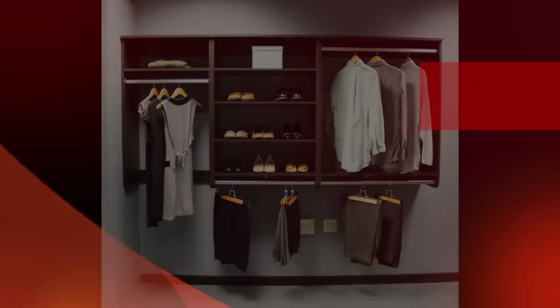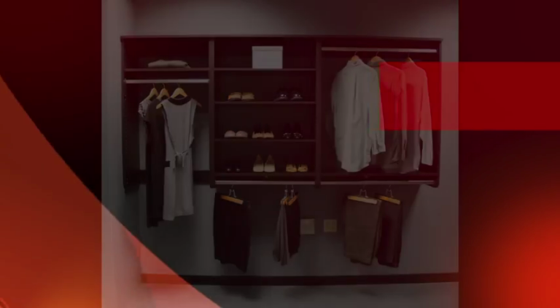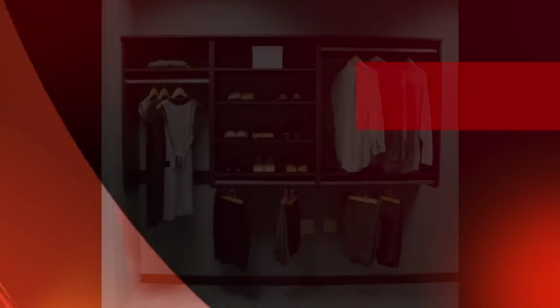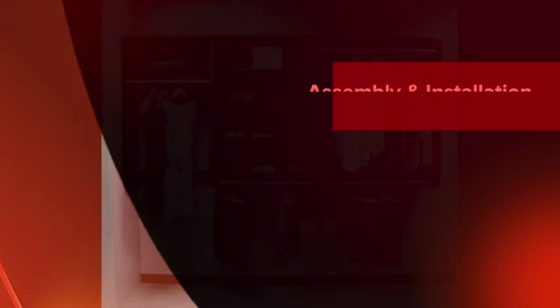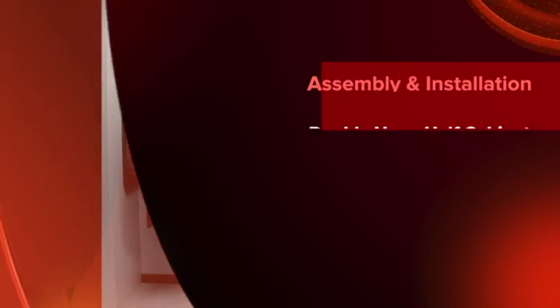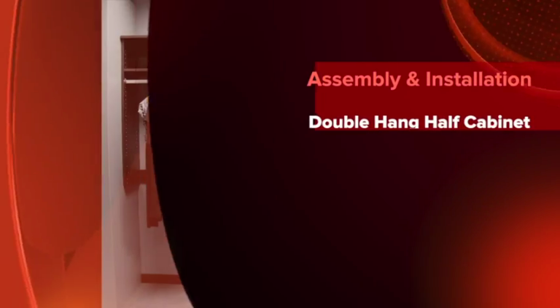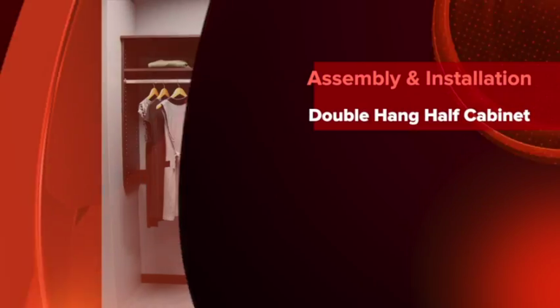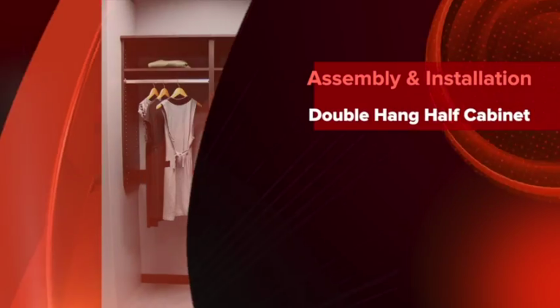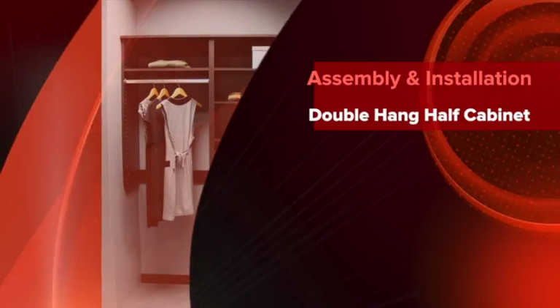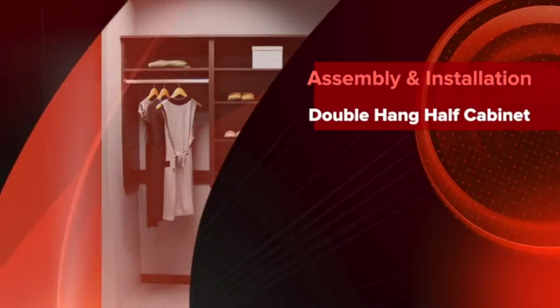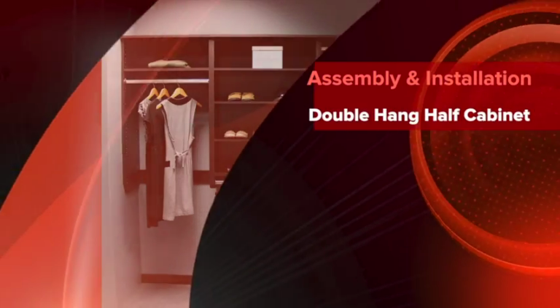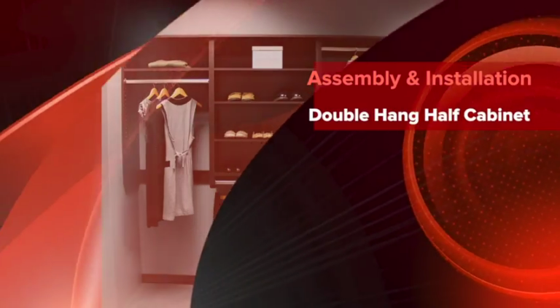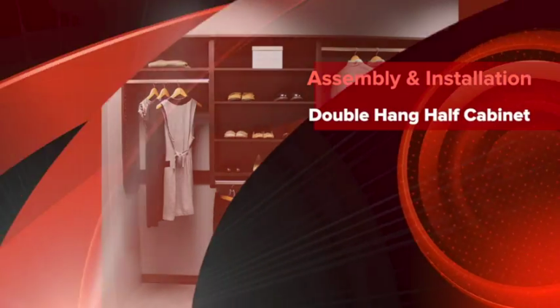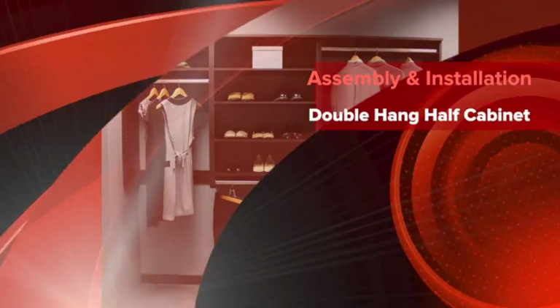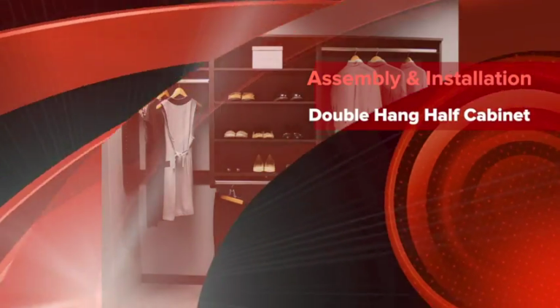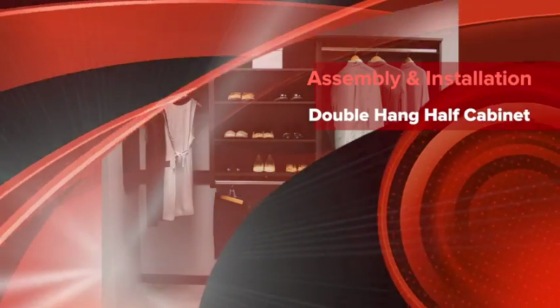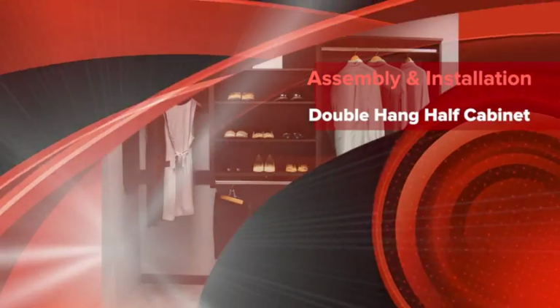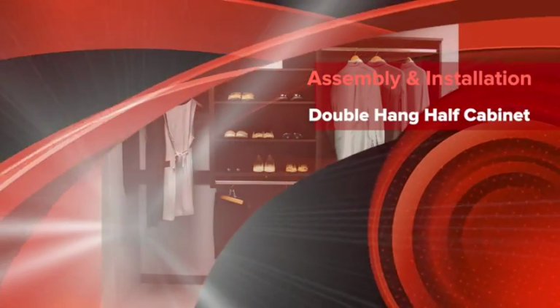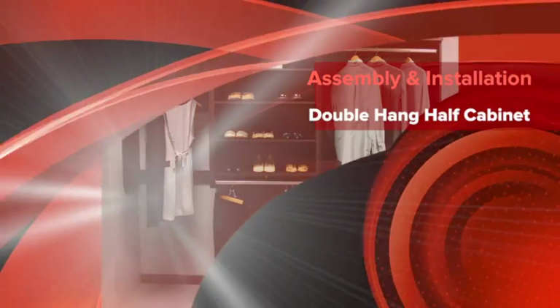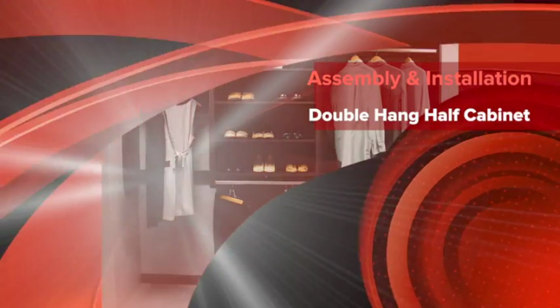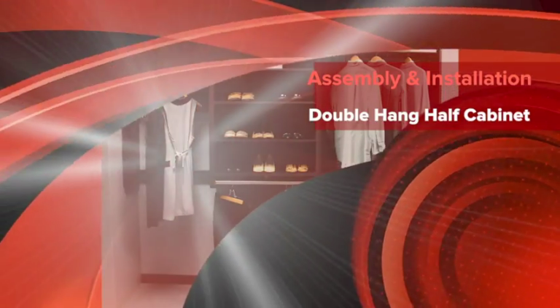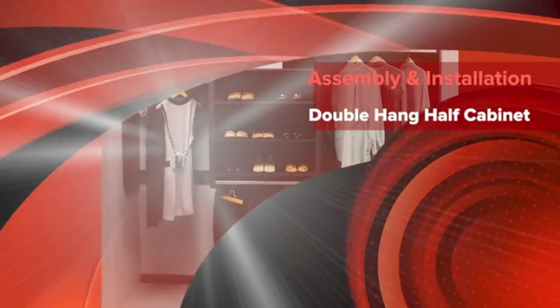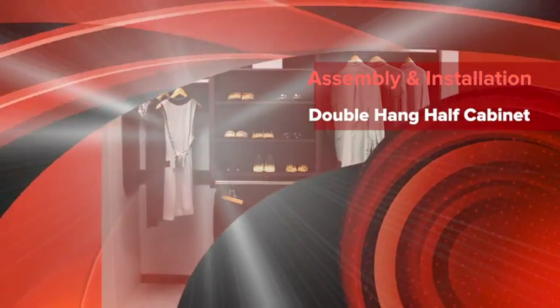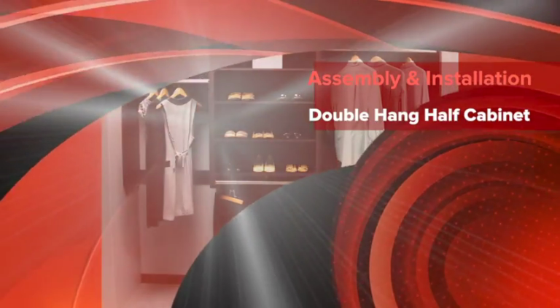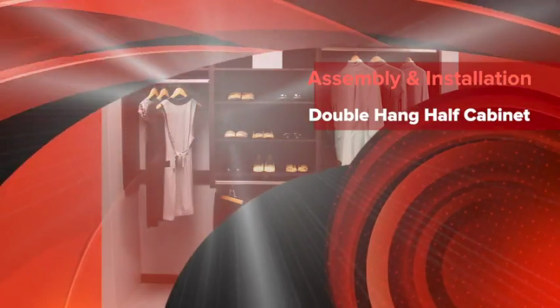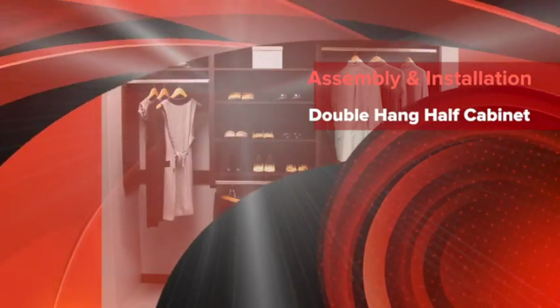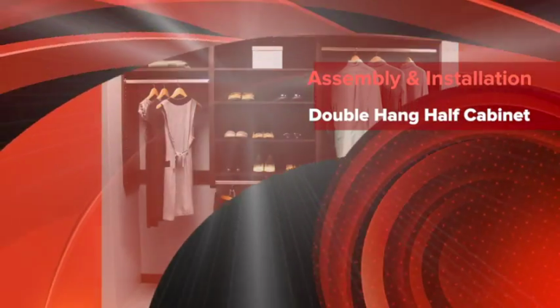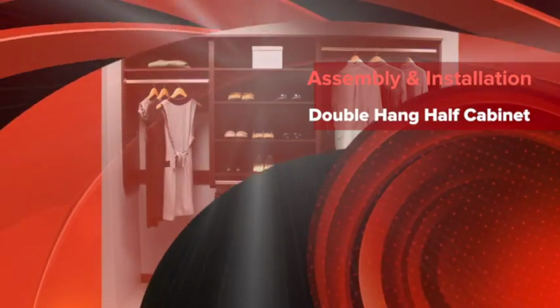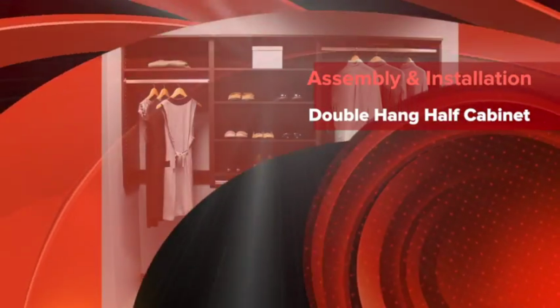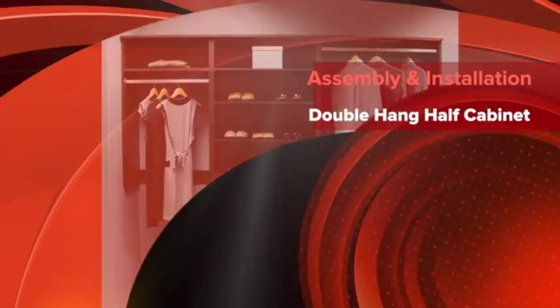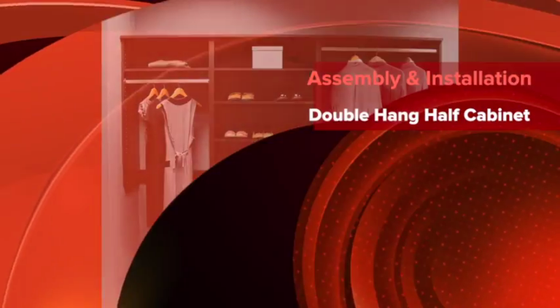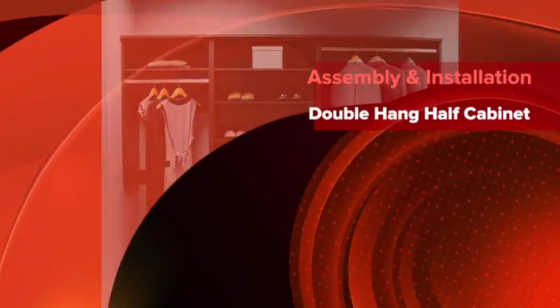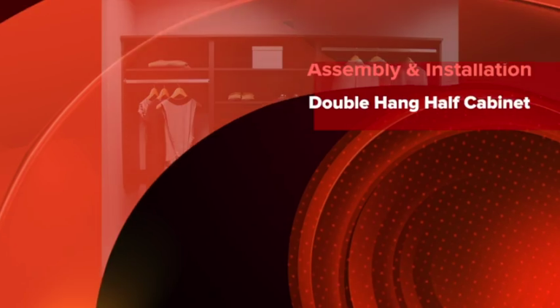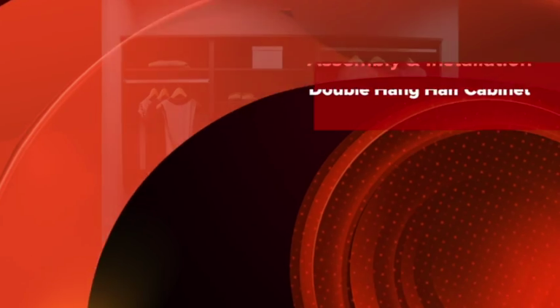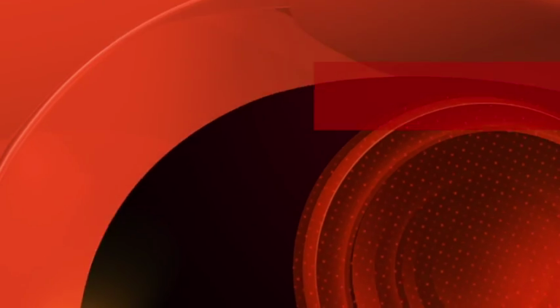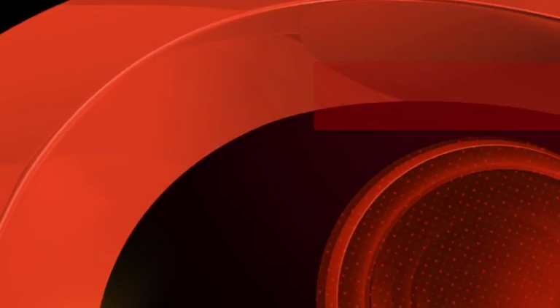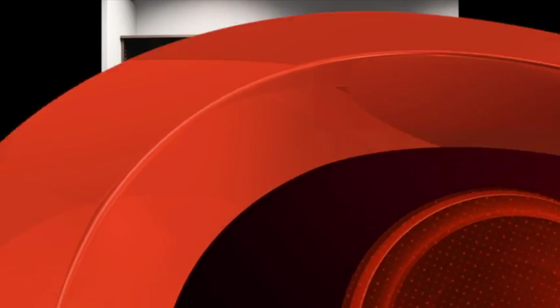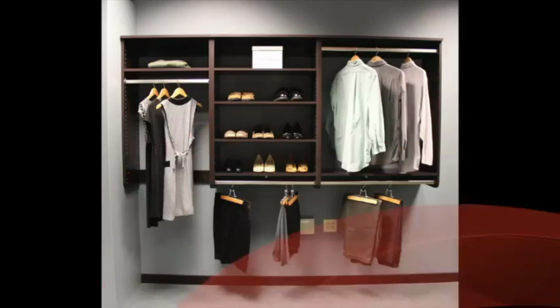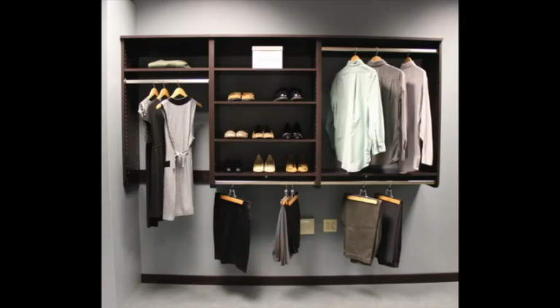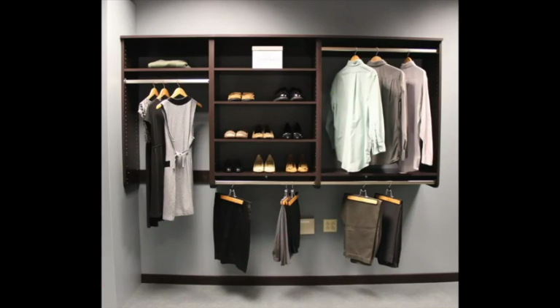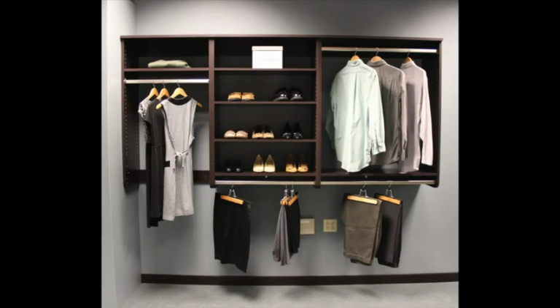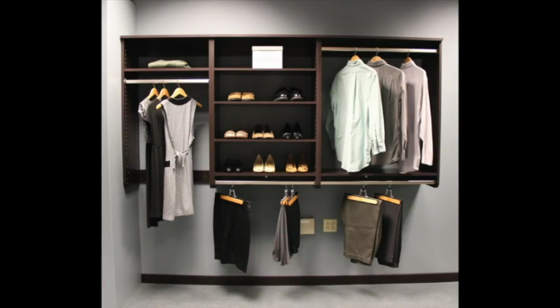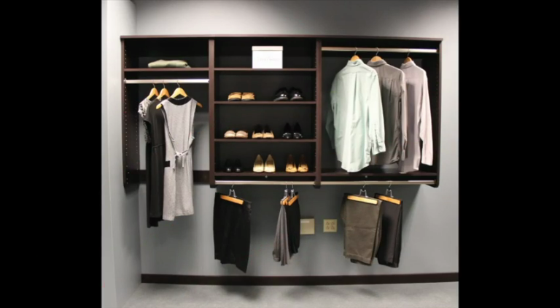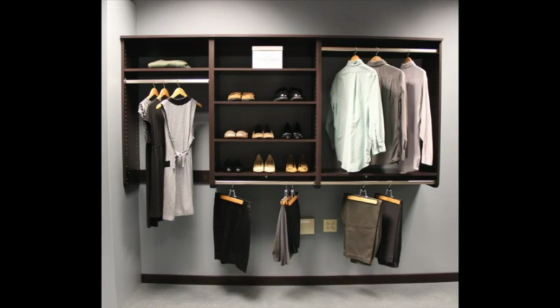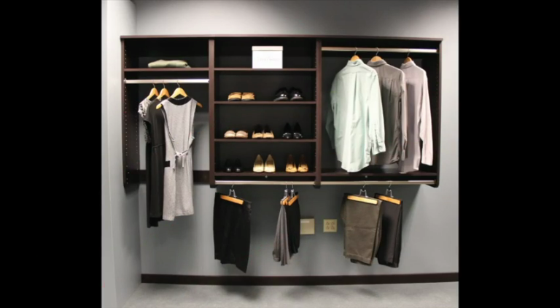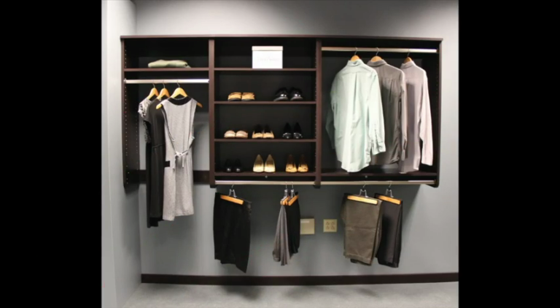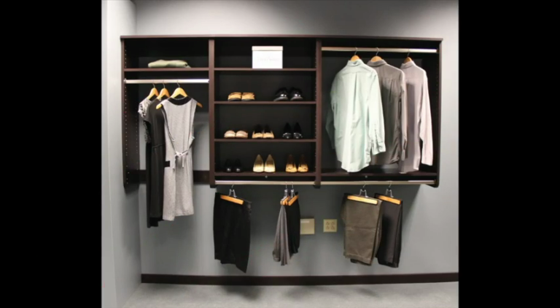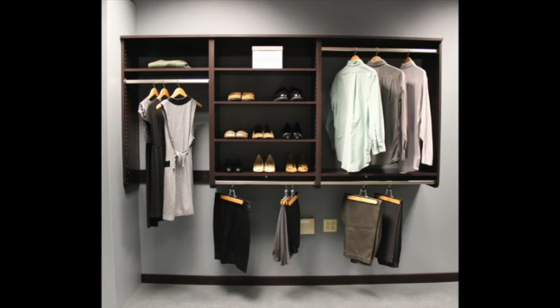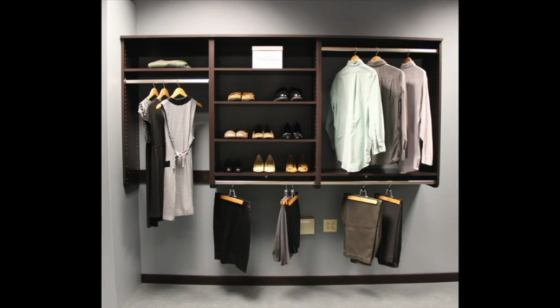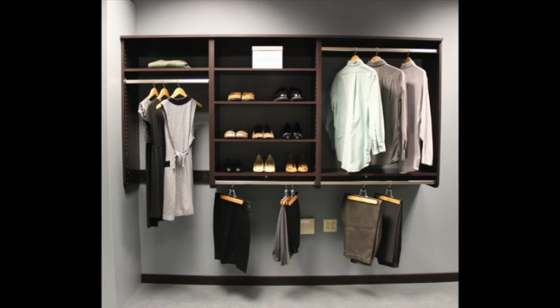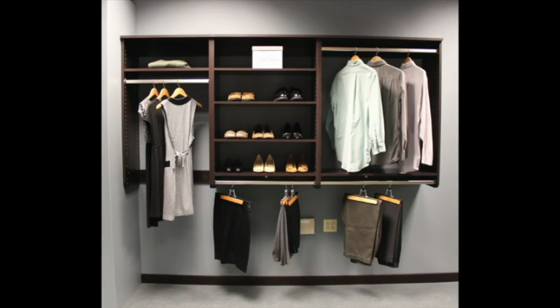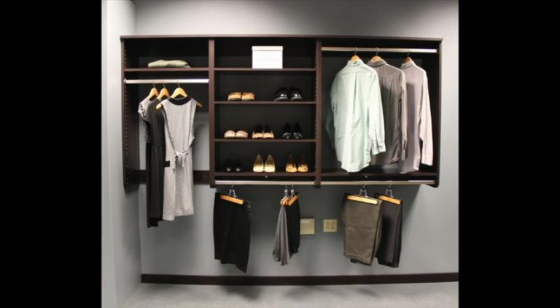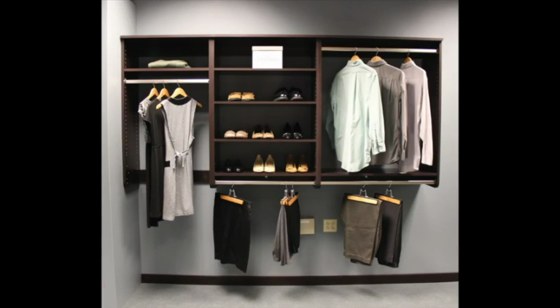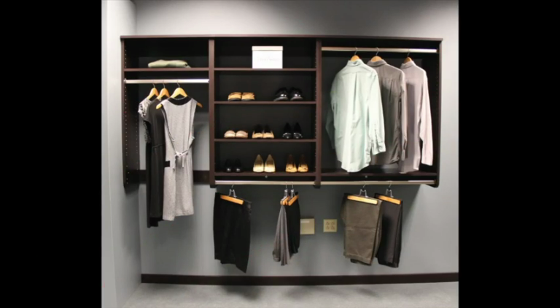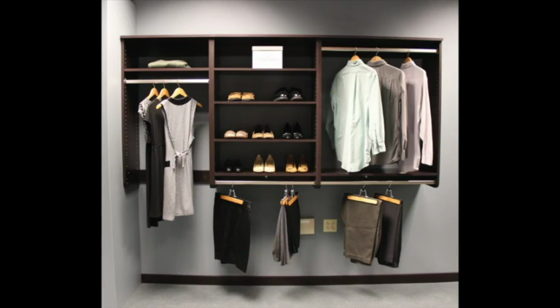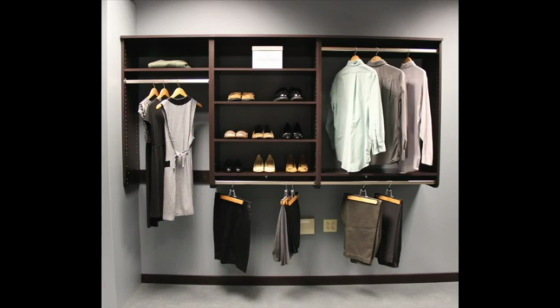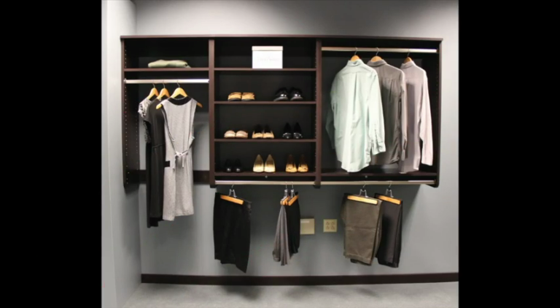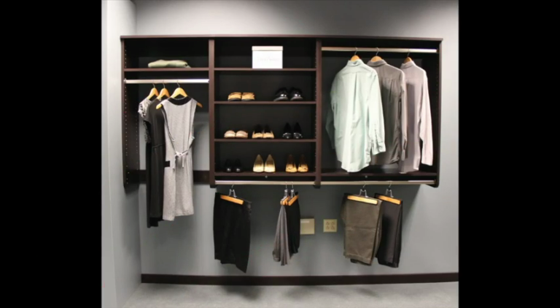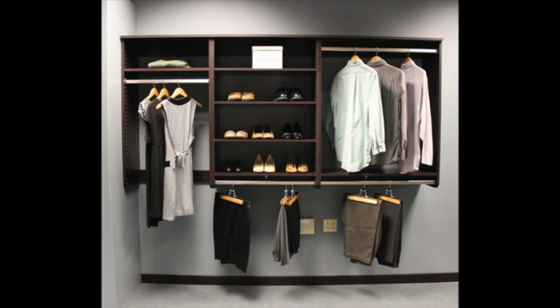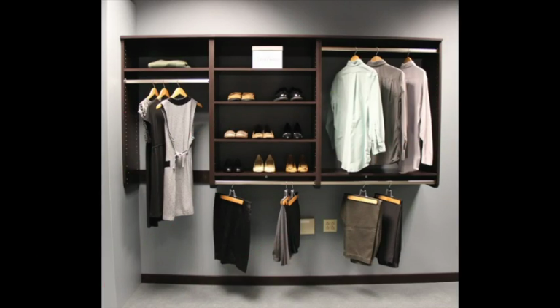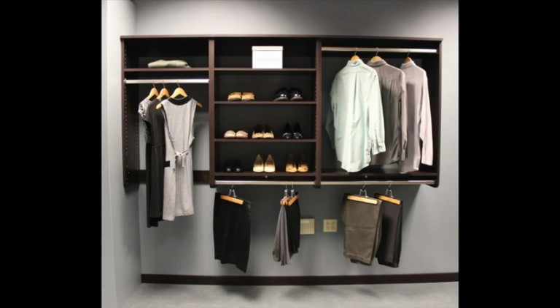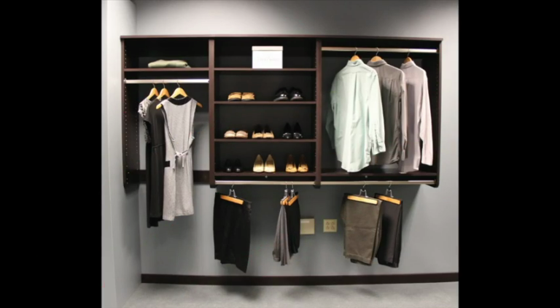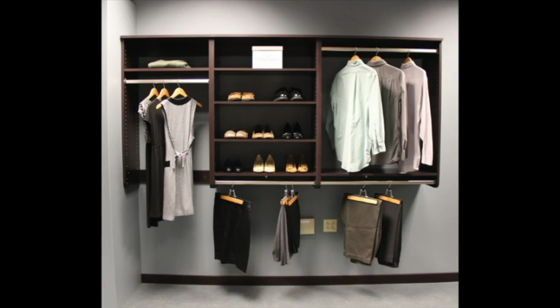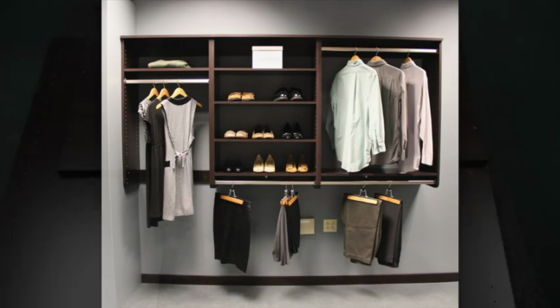This video will show you how to assemble and install the WoodTrack double hang half cabinet as seen on the right hand side of this picture.